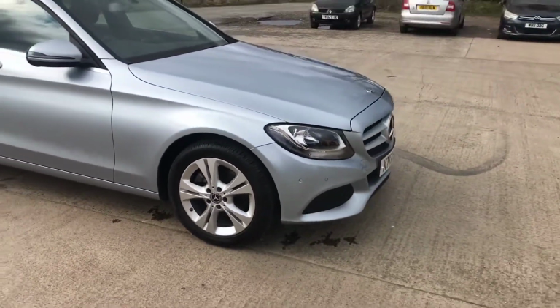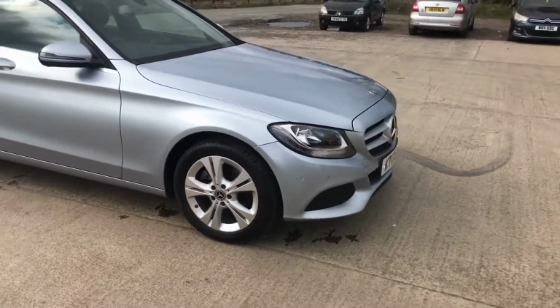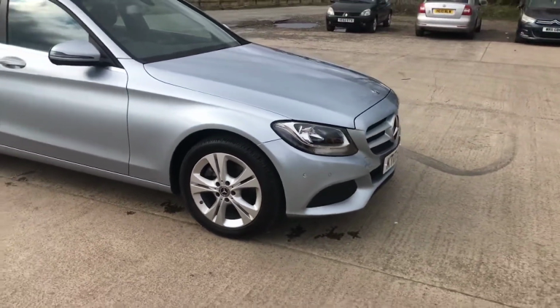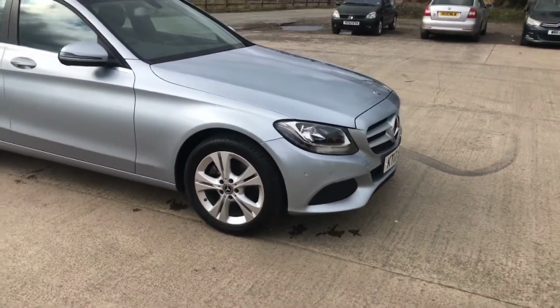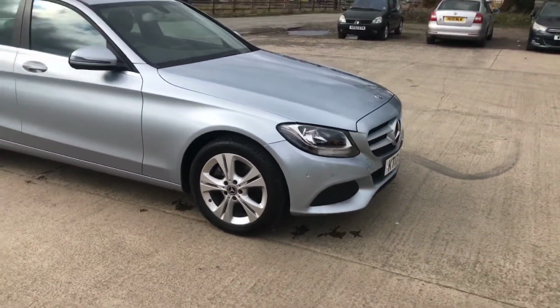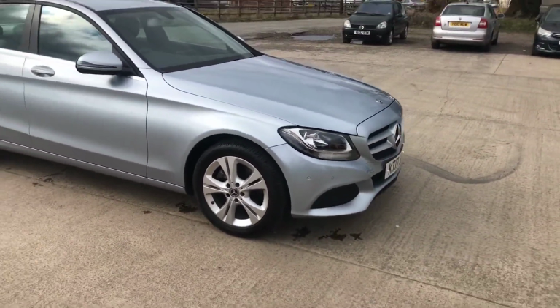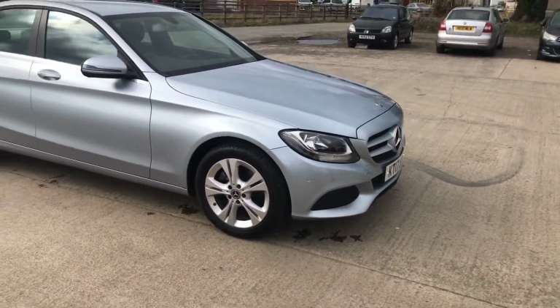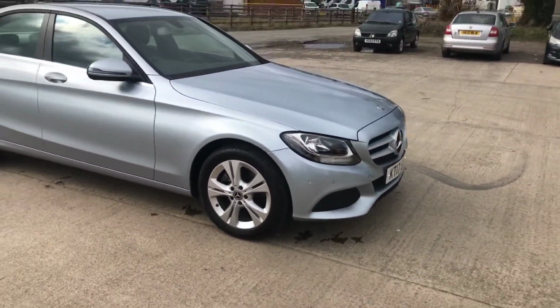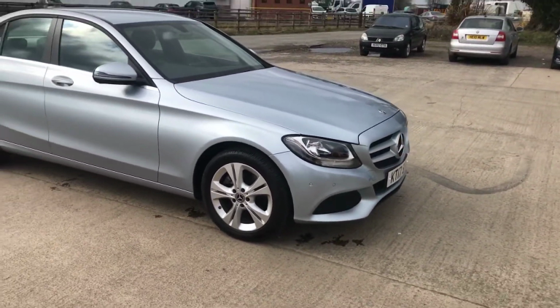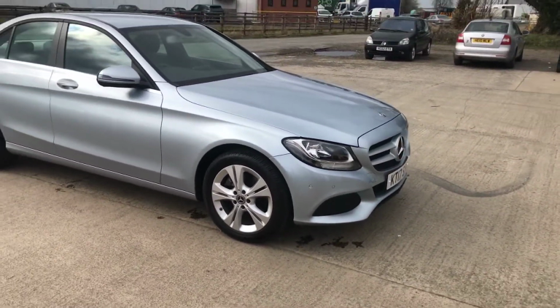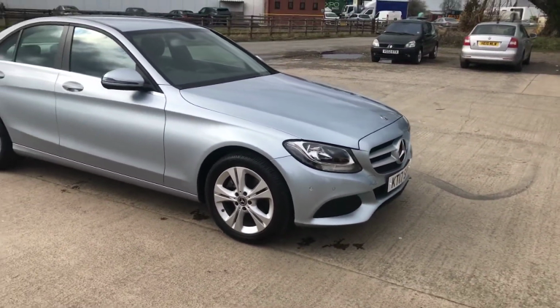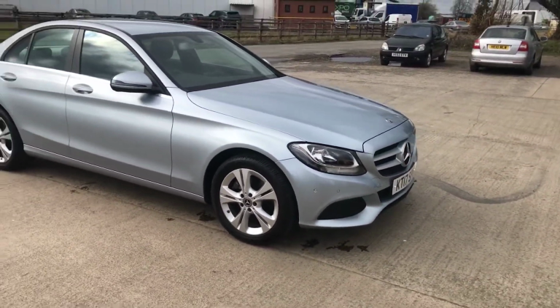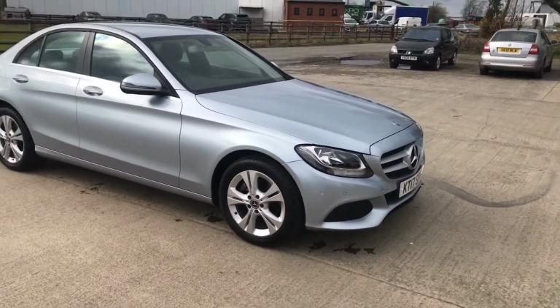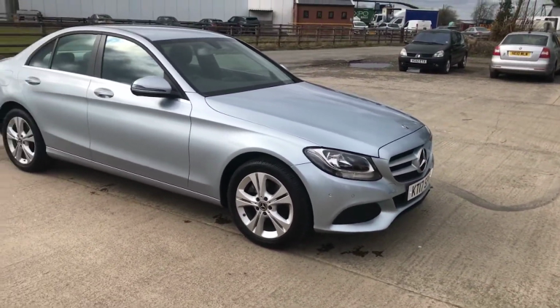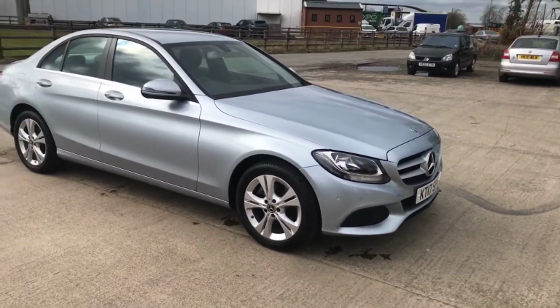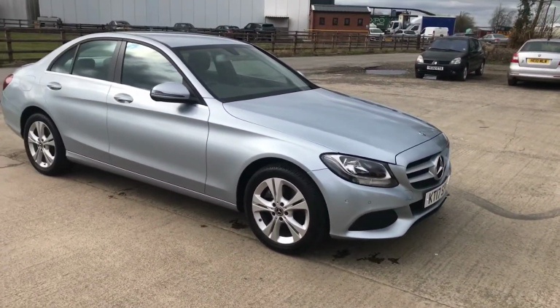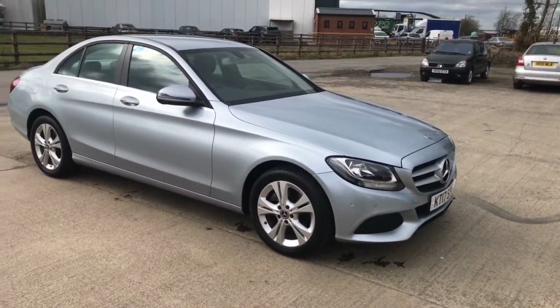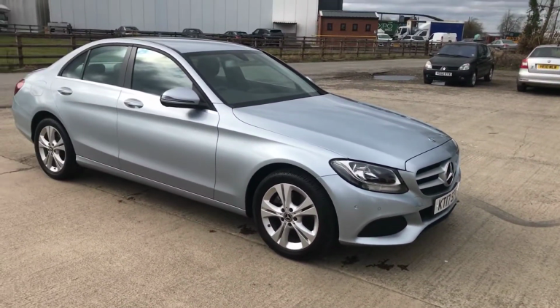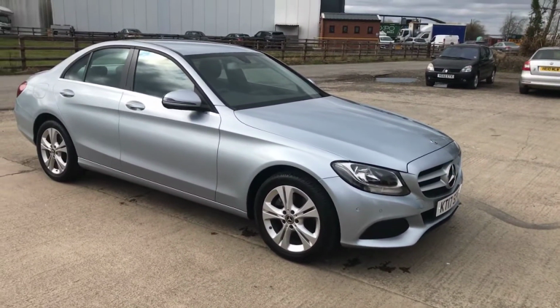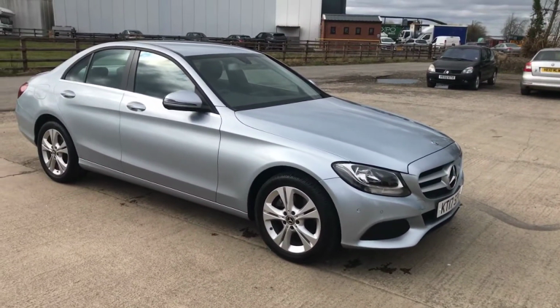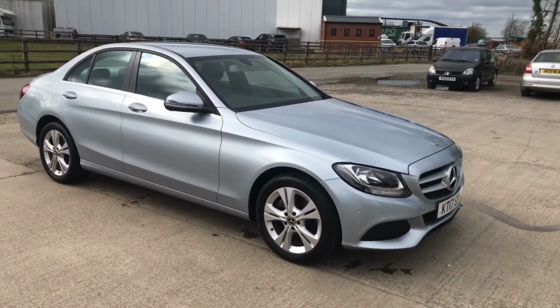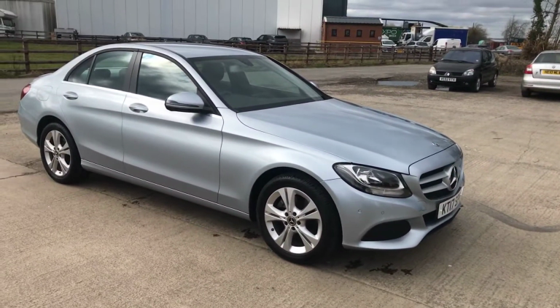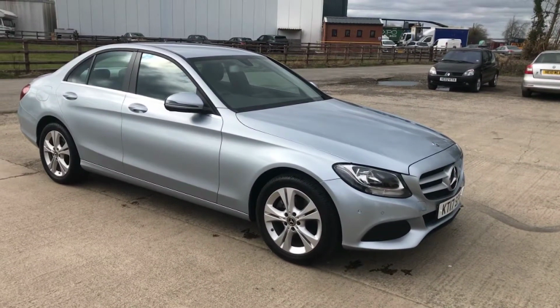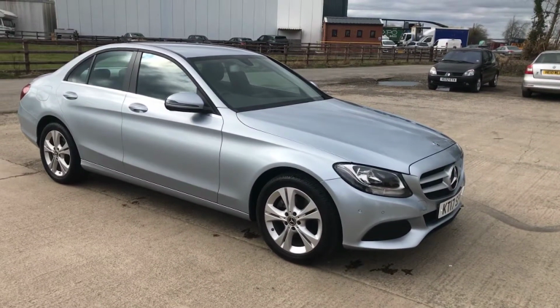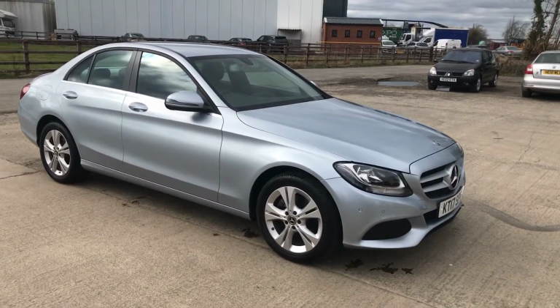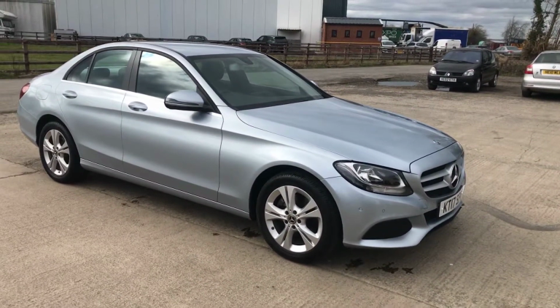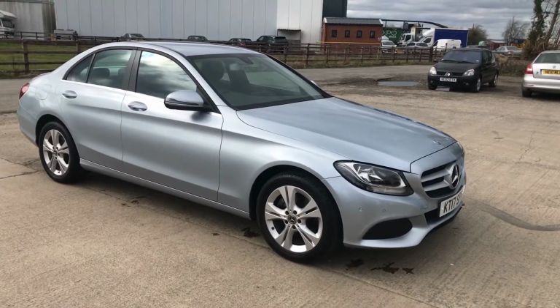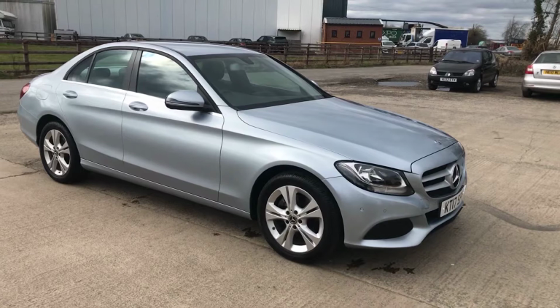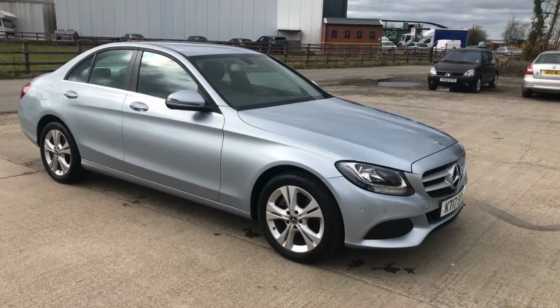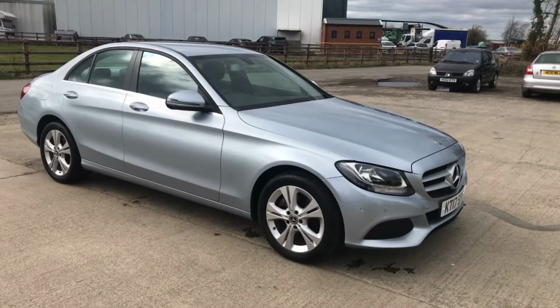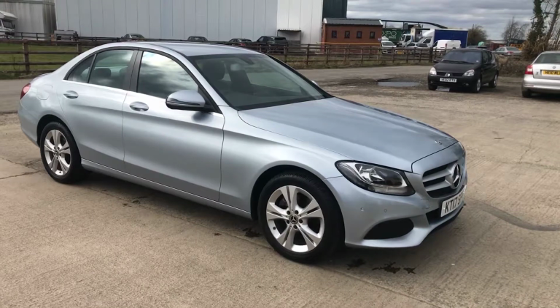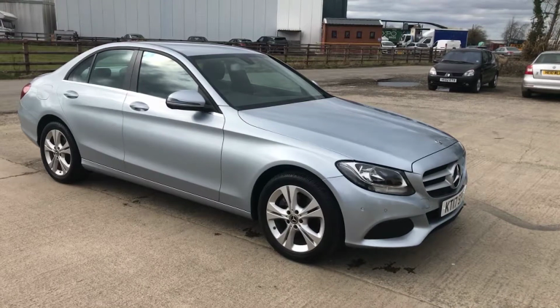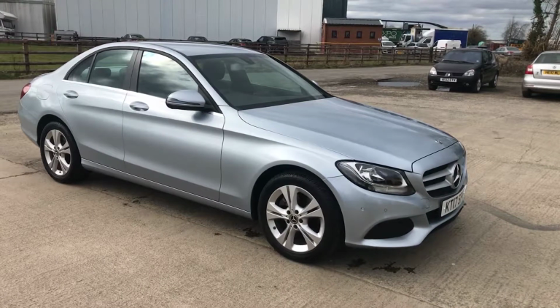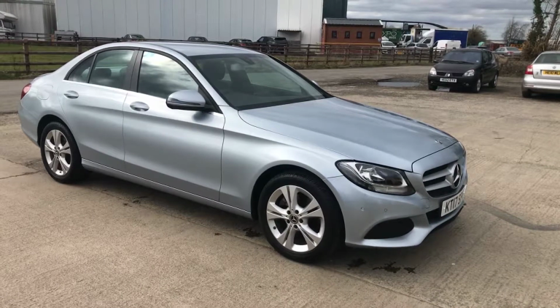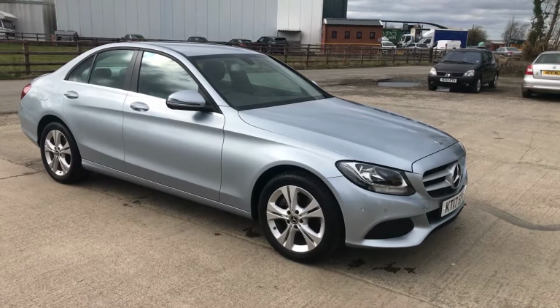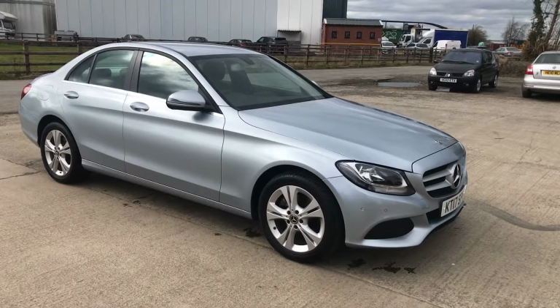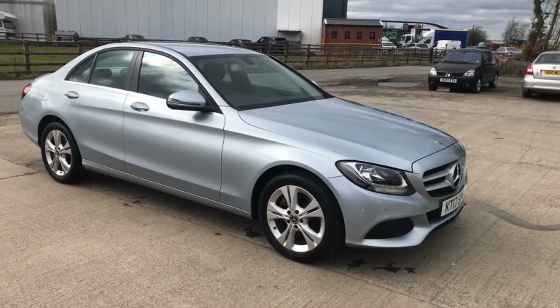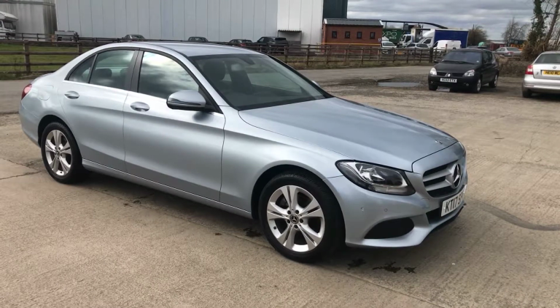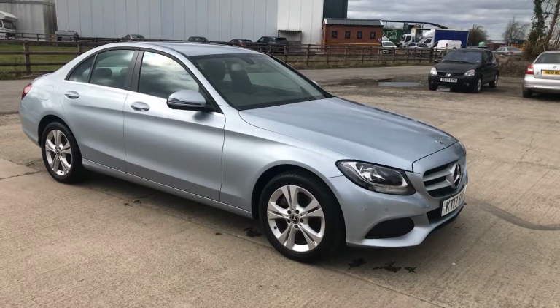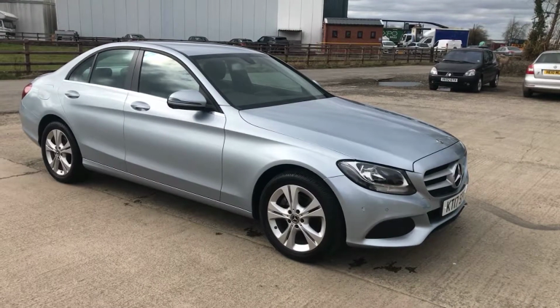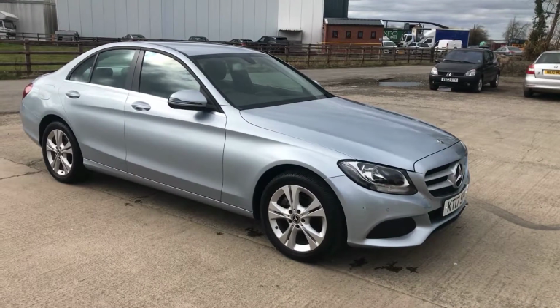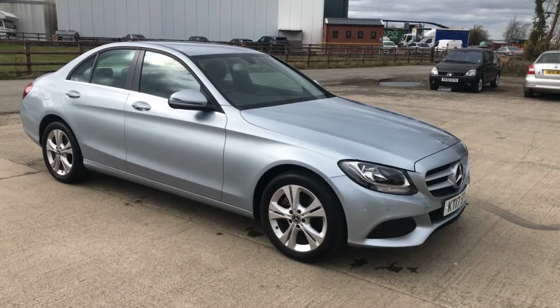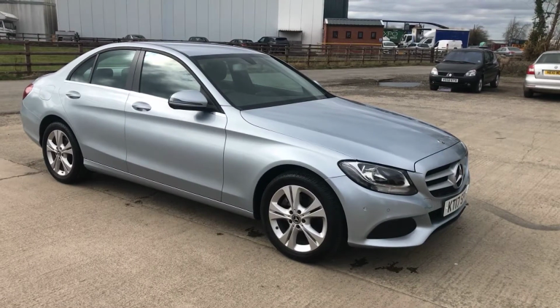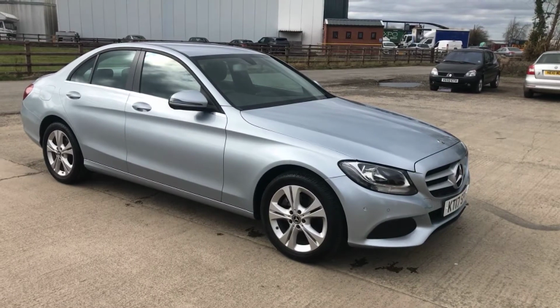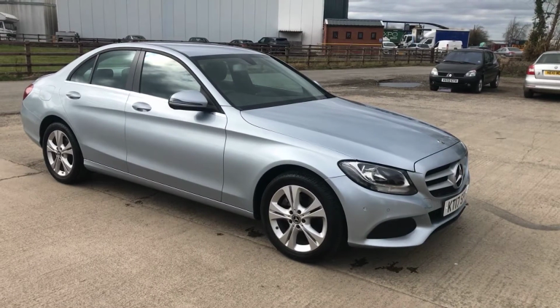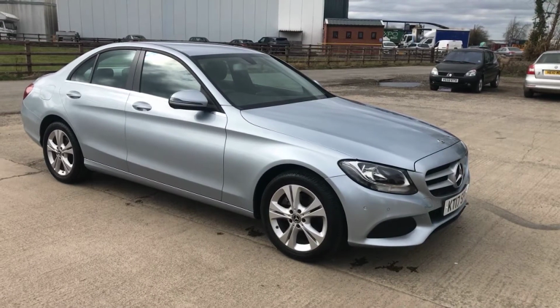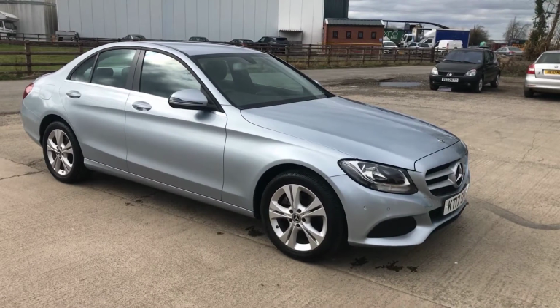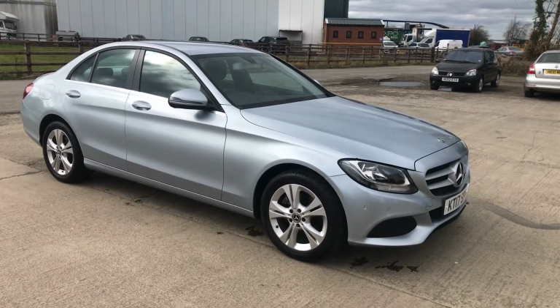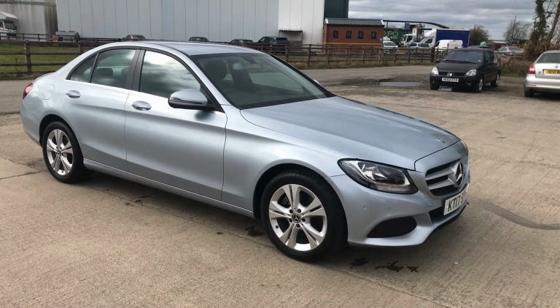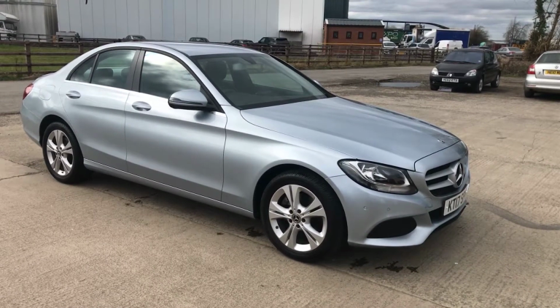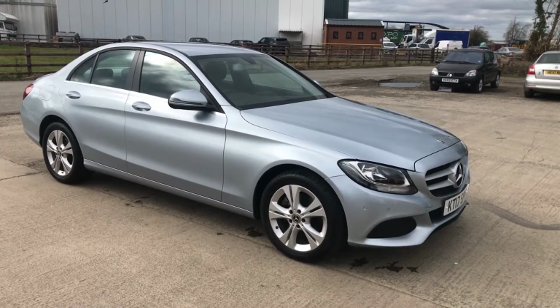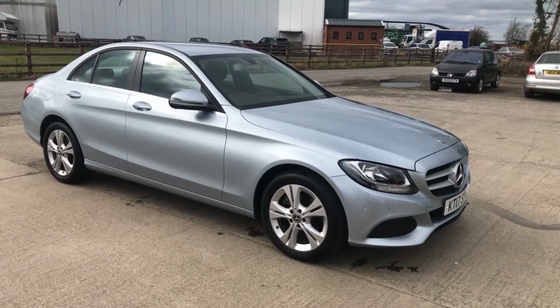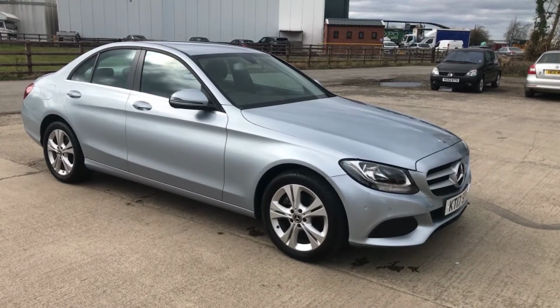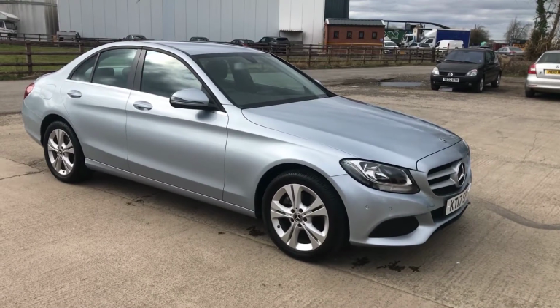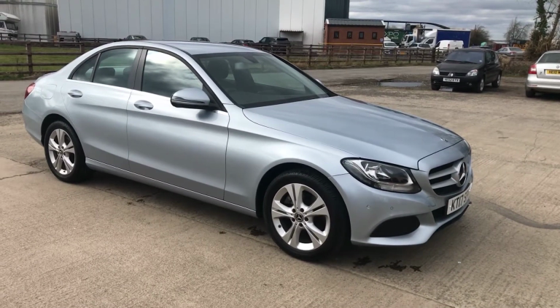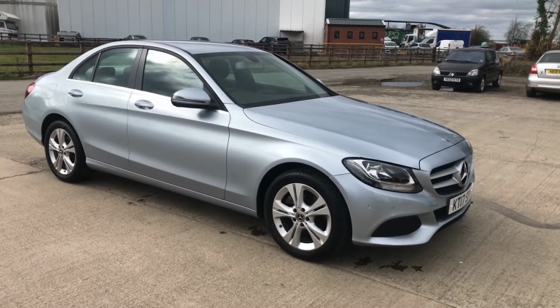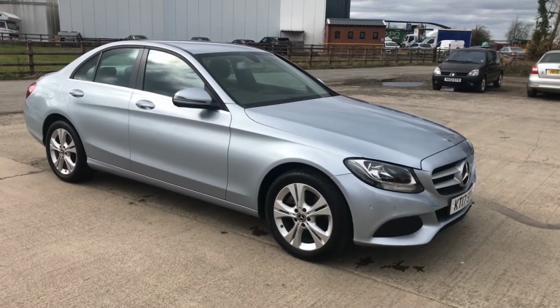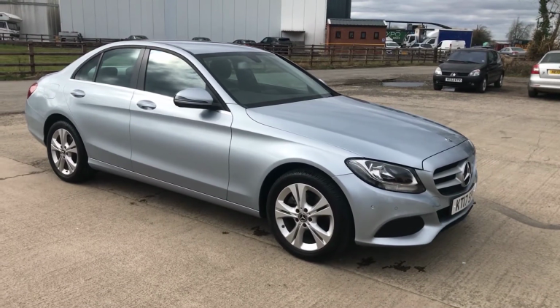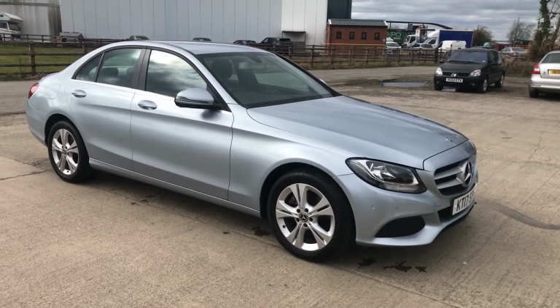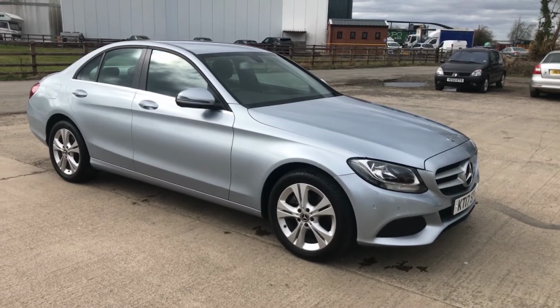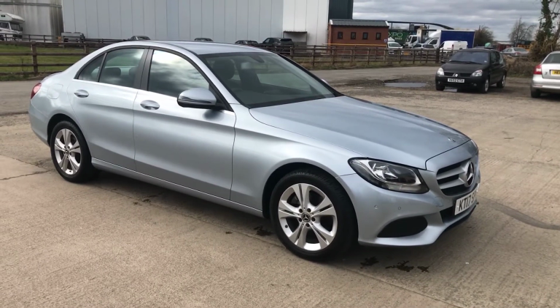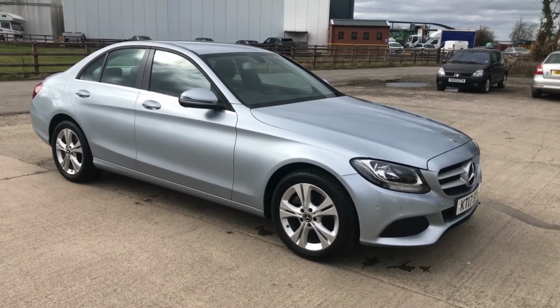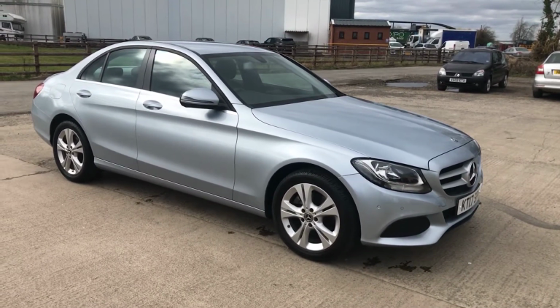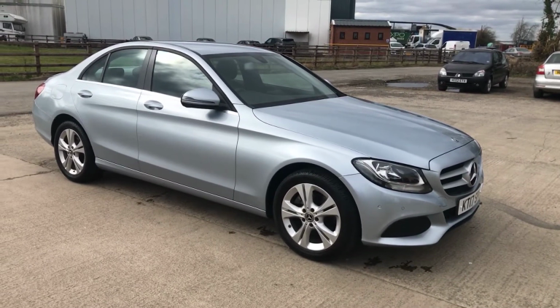That's the Mercedes C220. Overall, a very nice example for a car that's five years old. Thanks for watching.